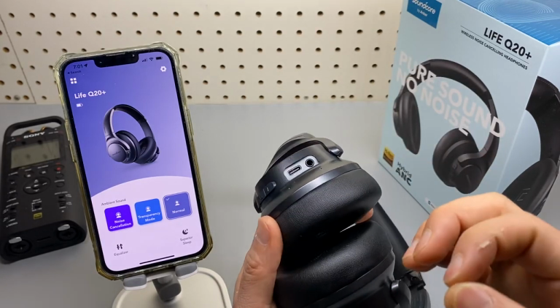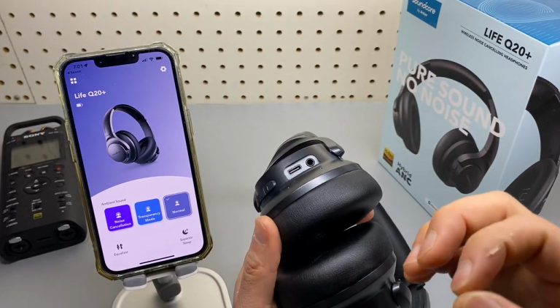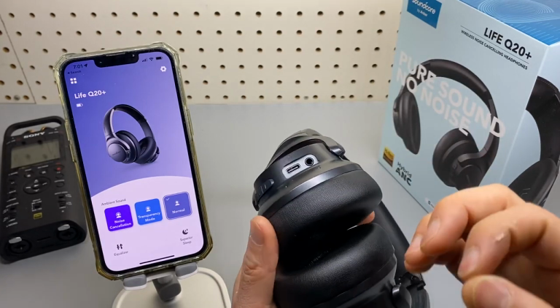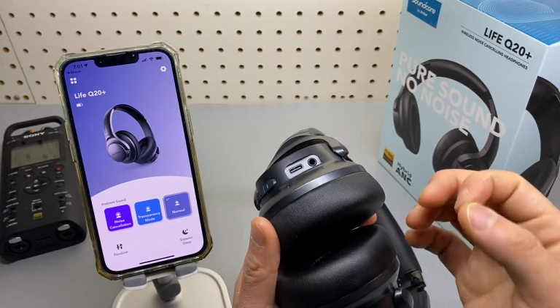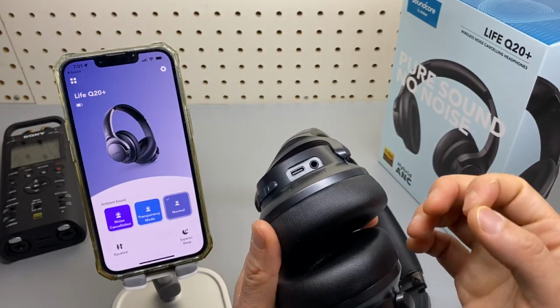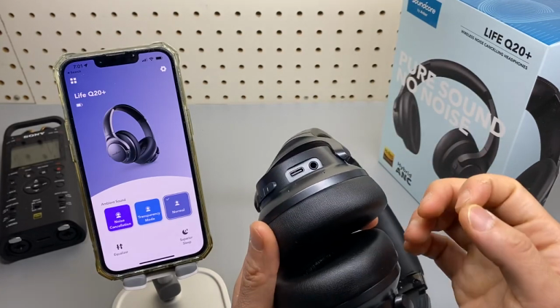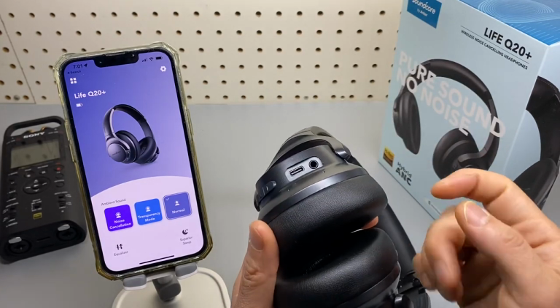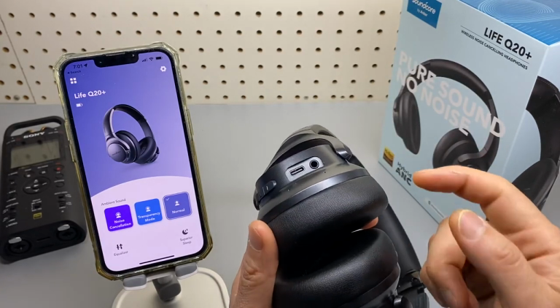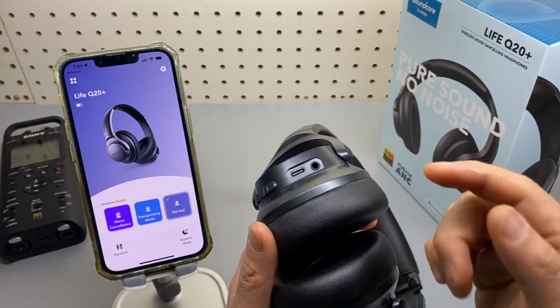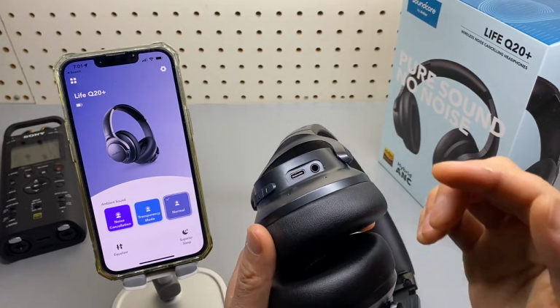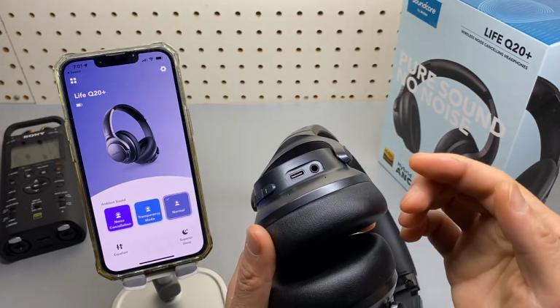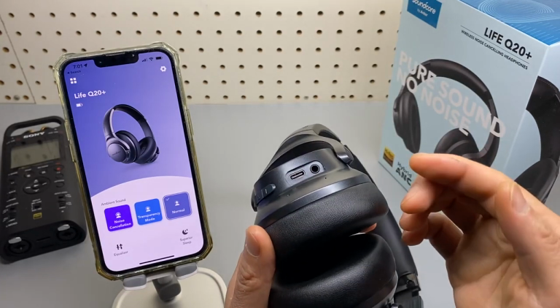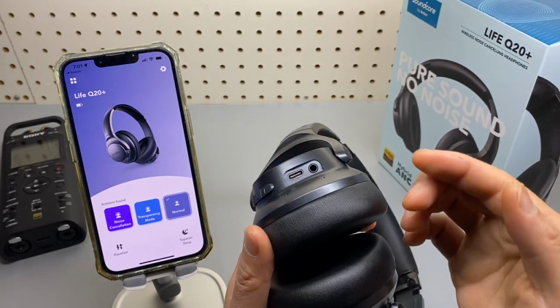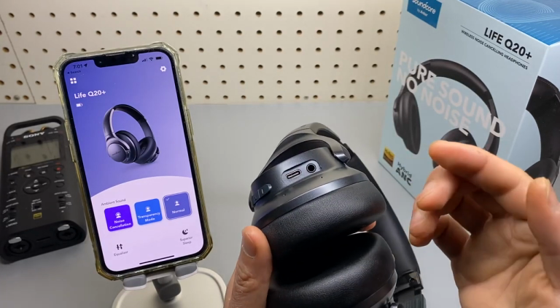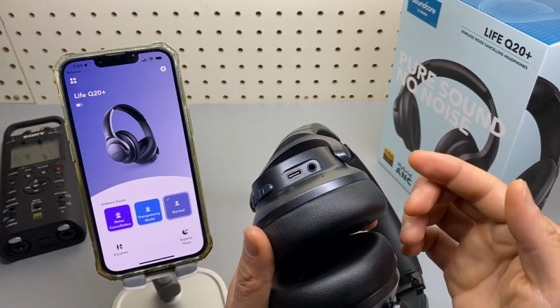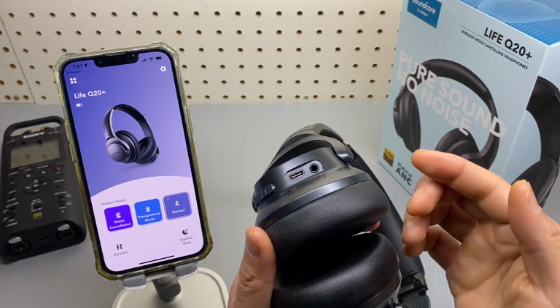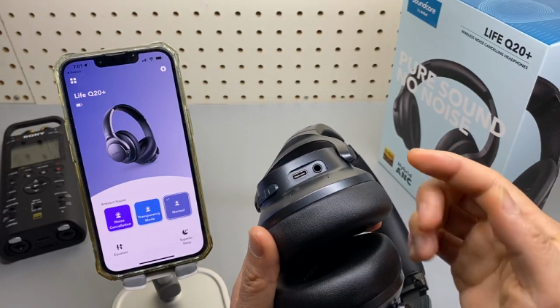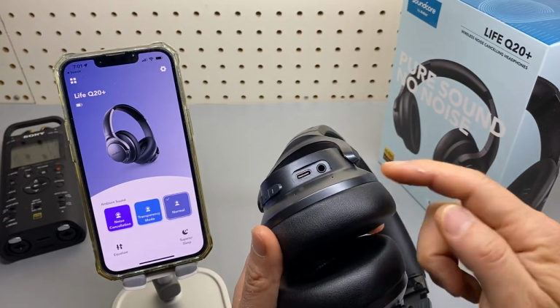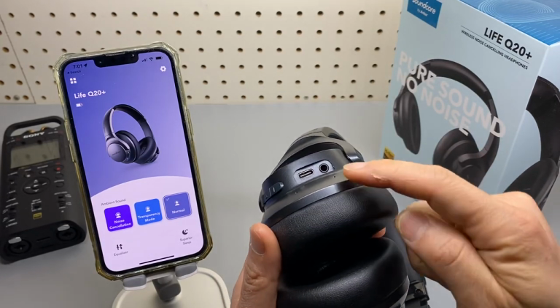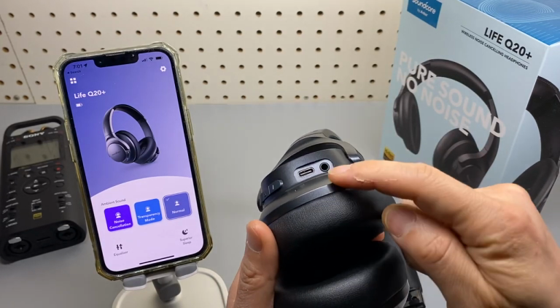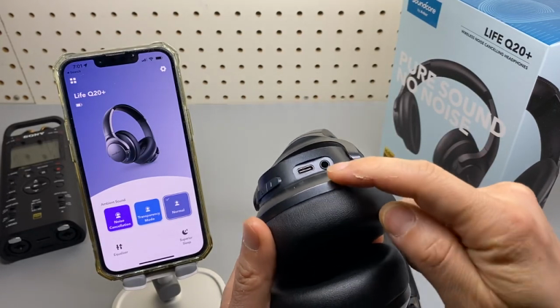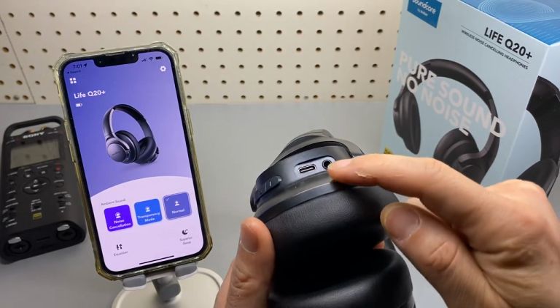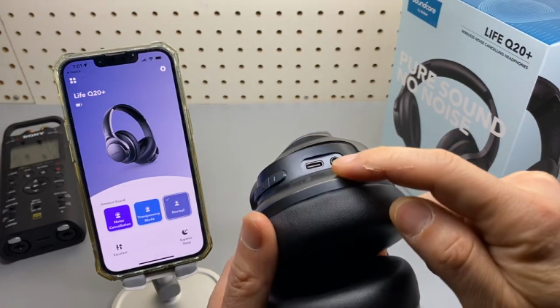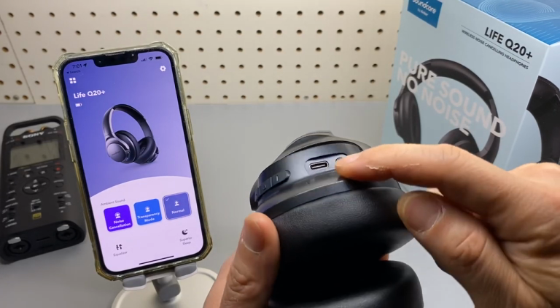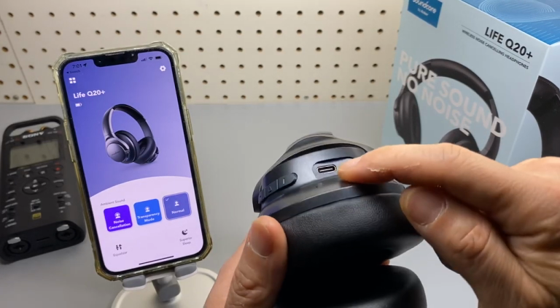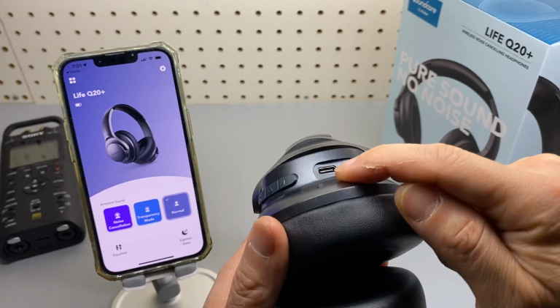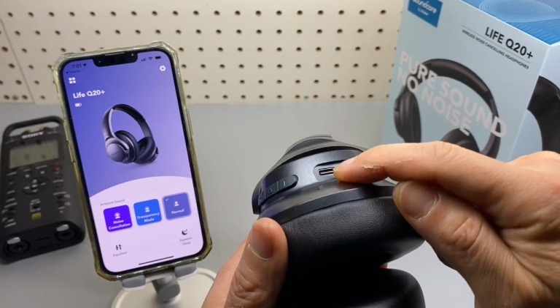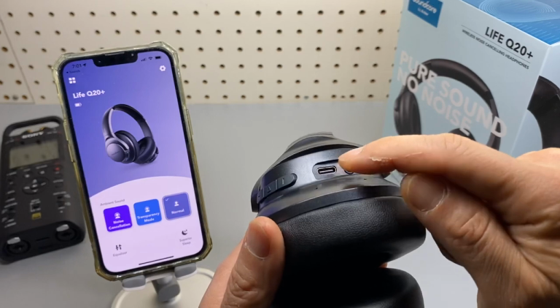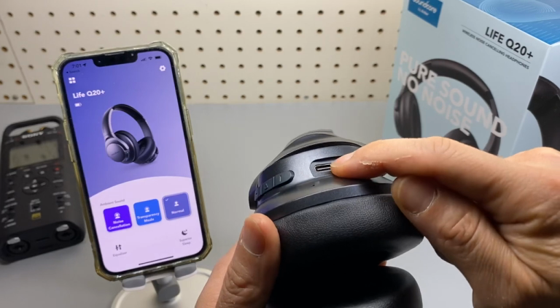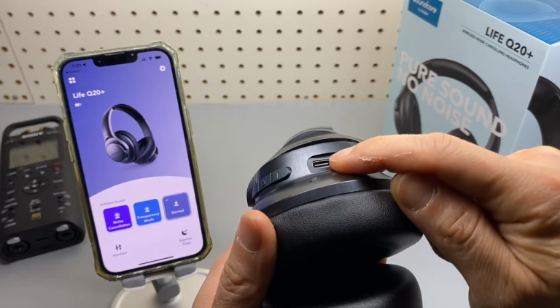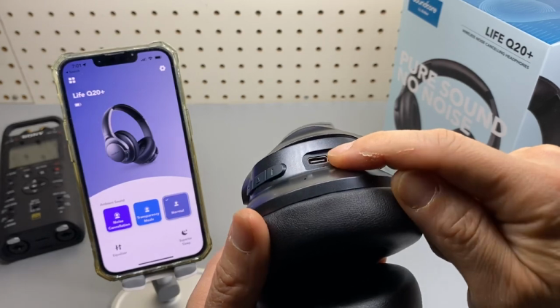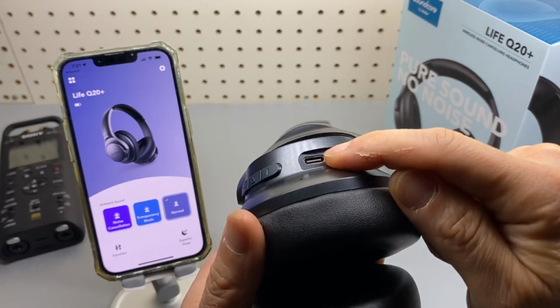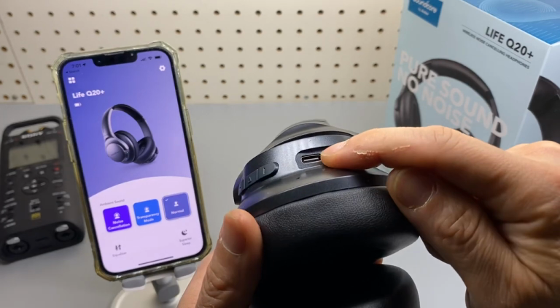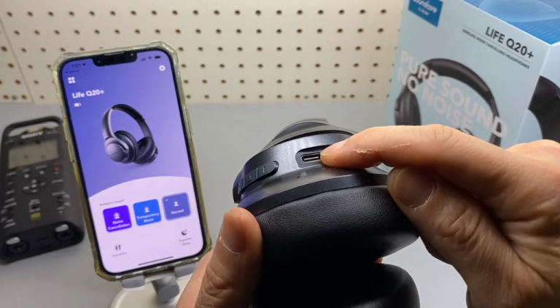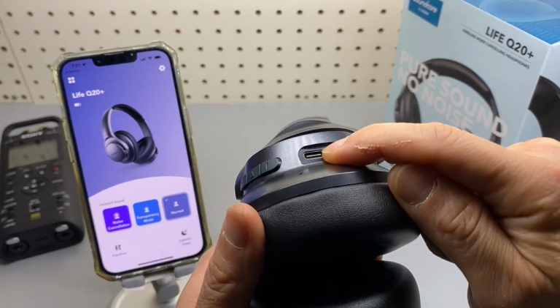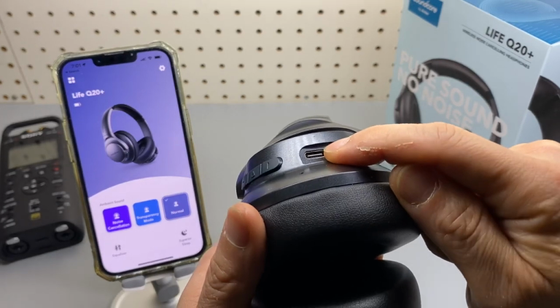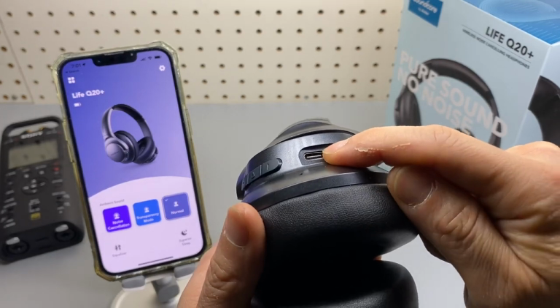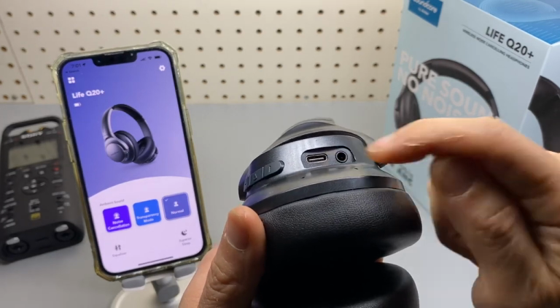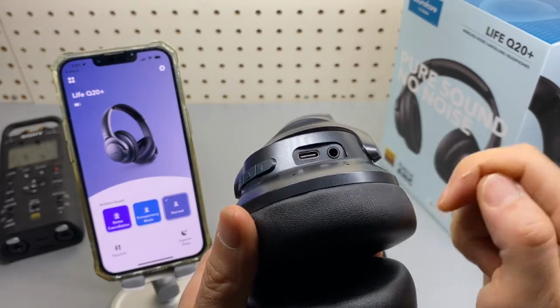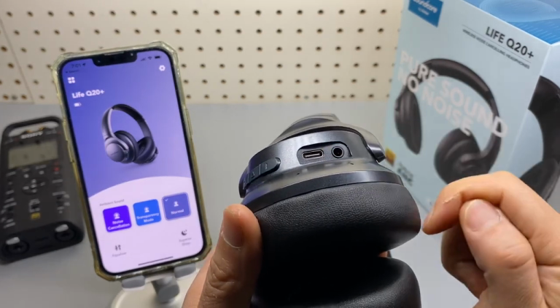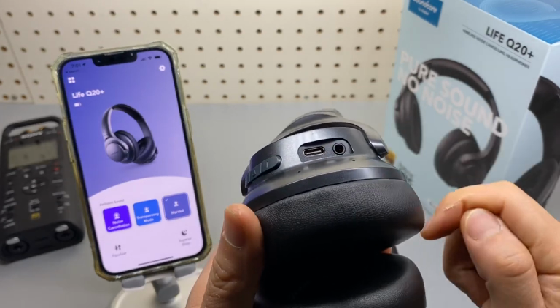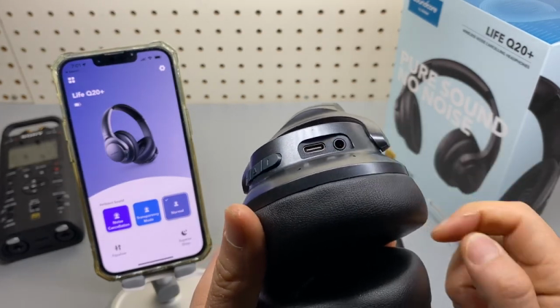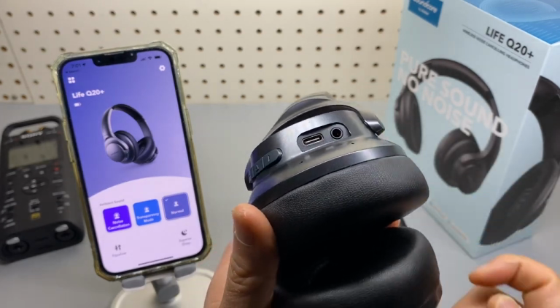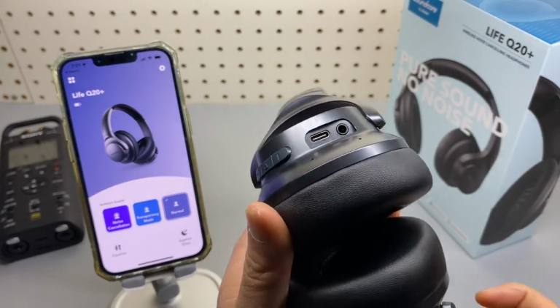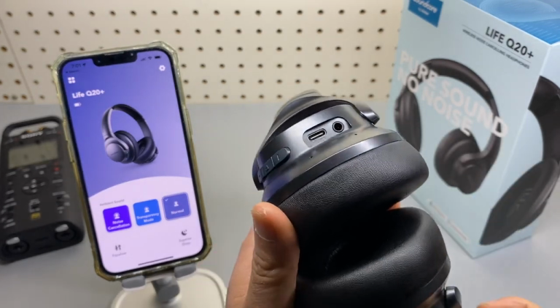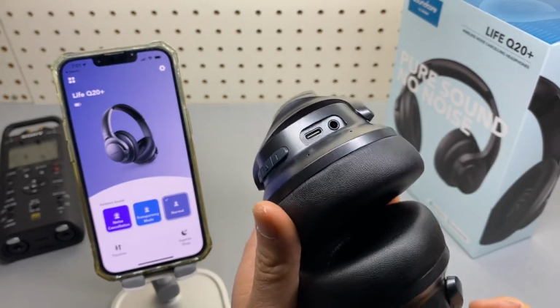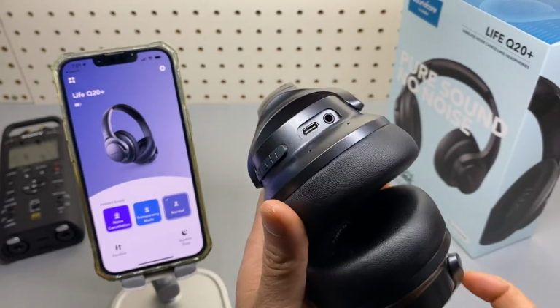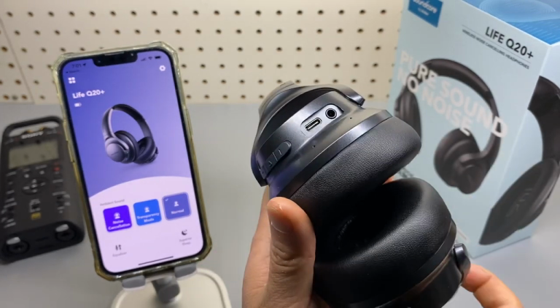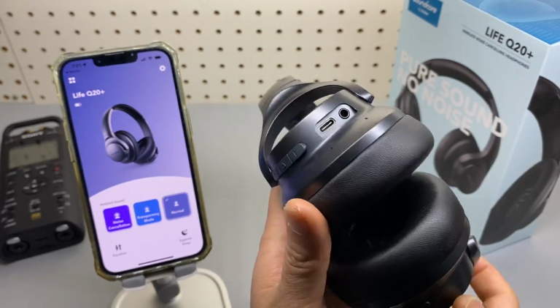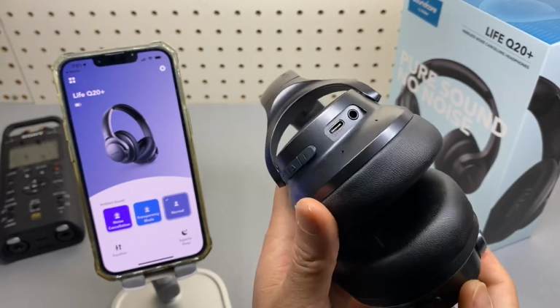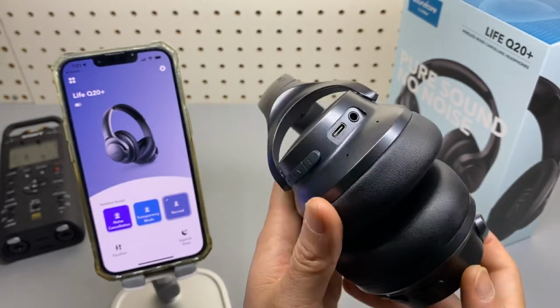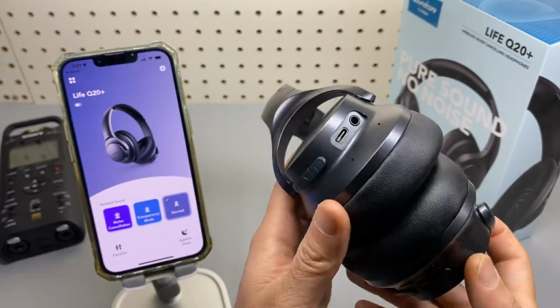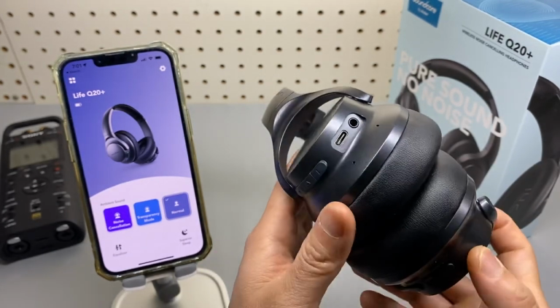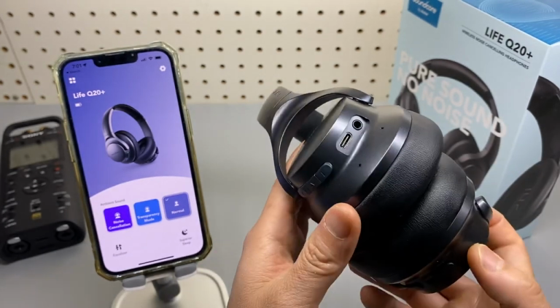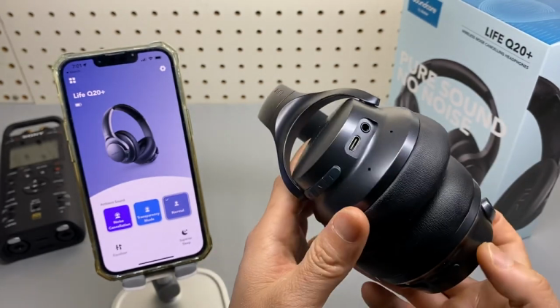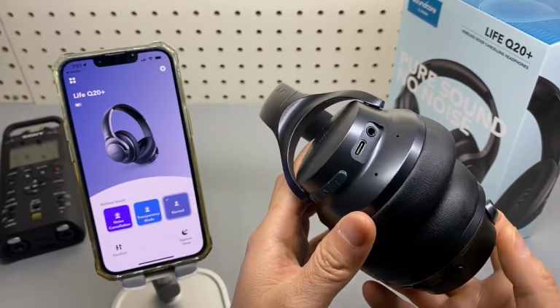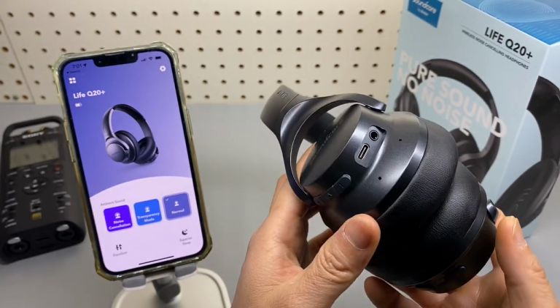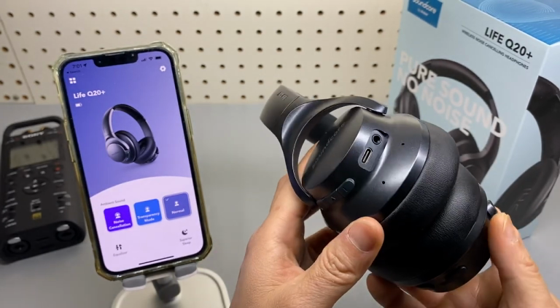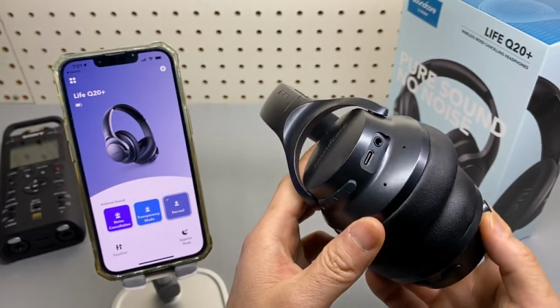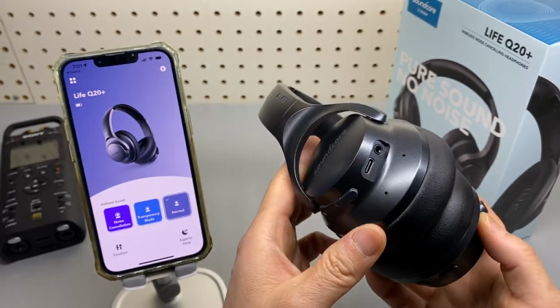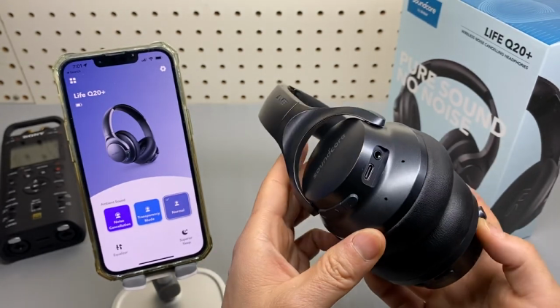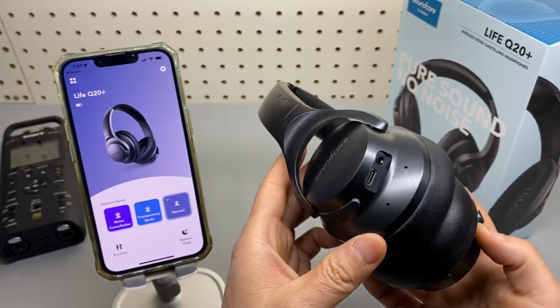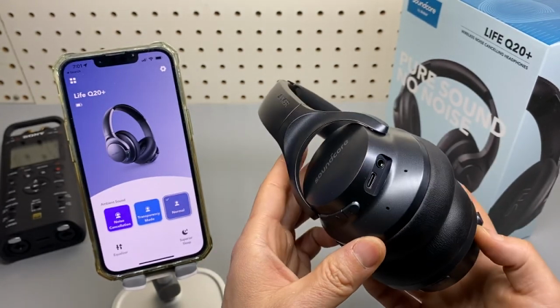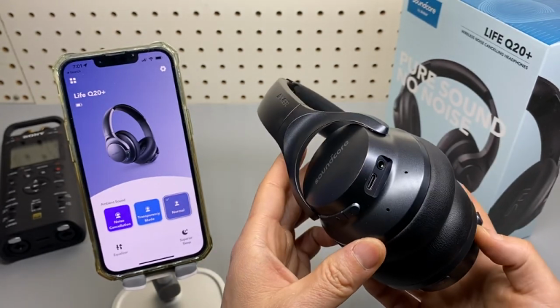My favorite hardware update: the Type-C port is right here. No more micro USB charging.